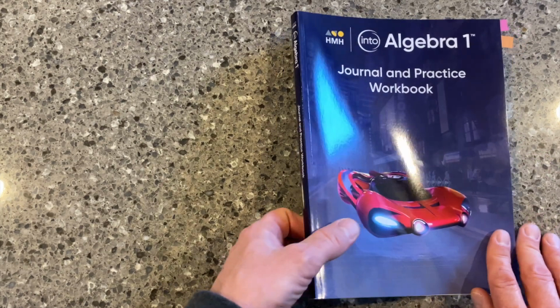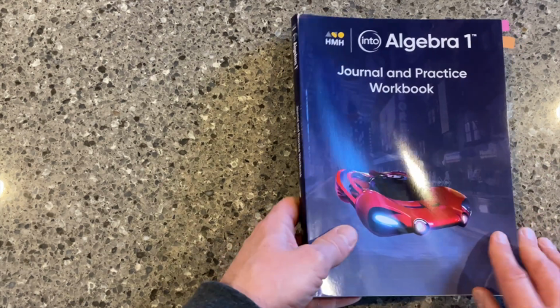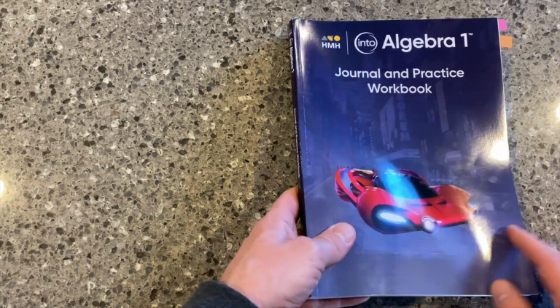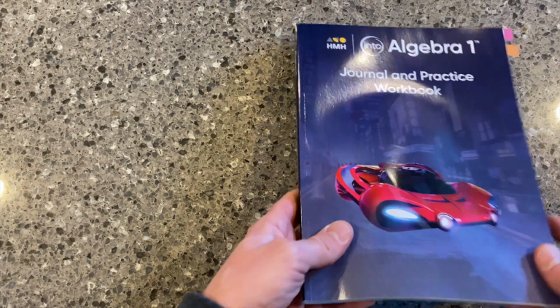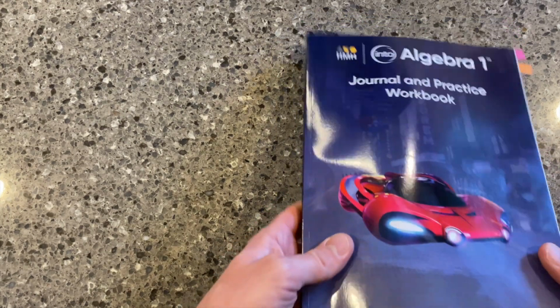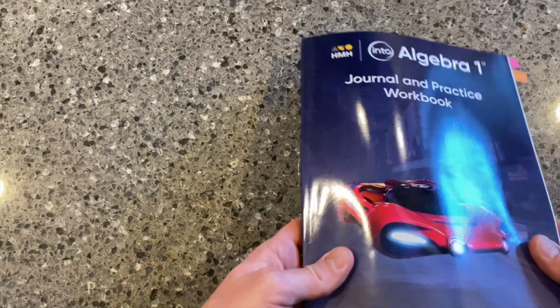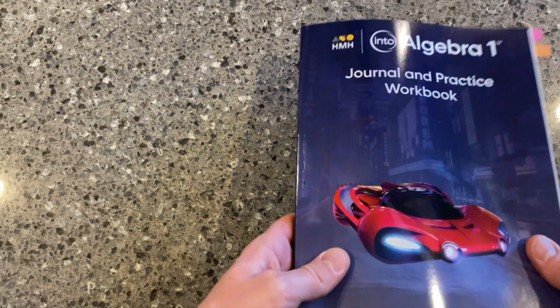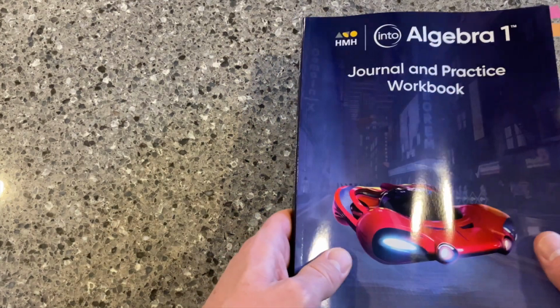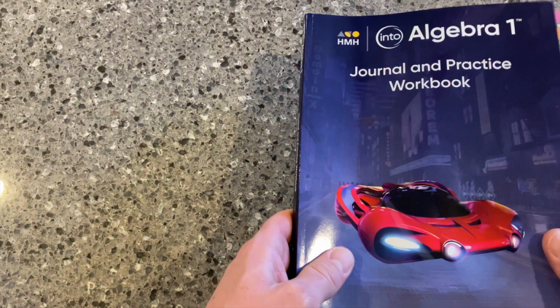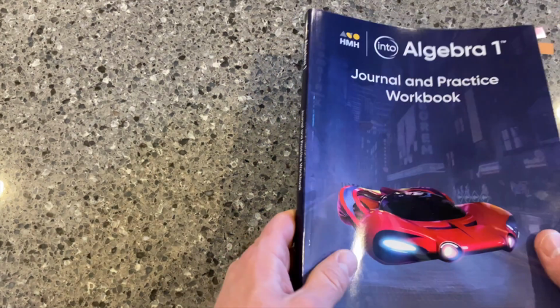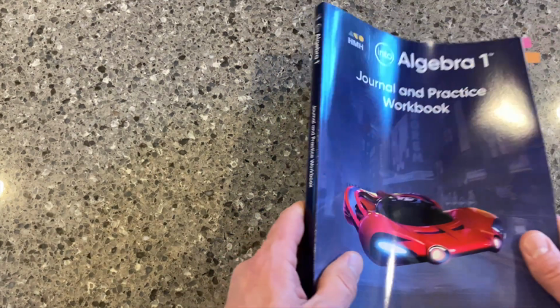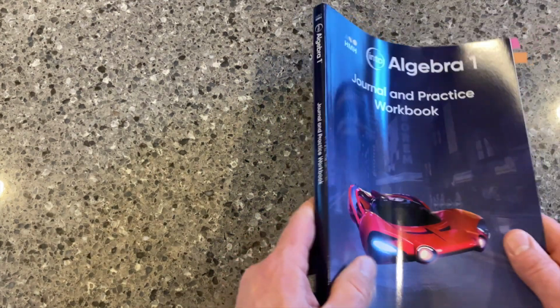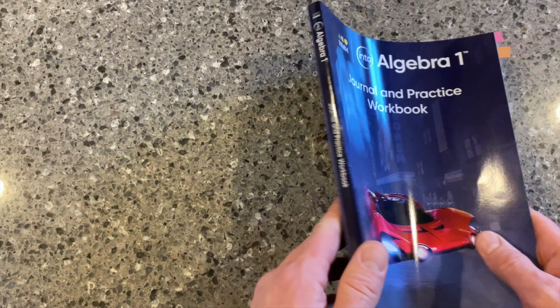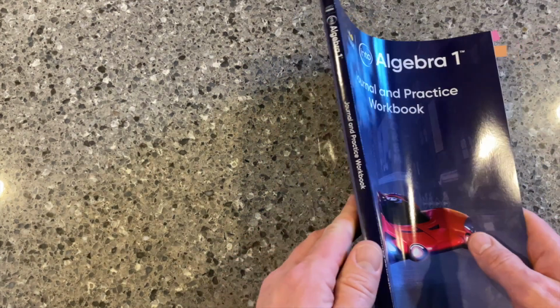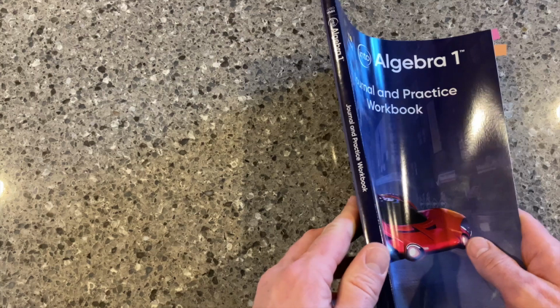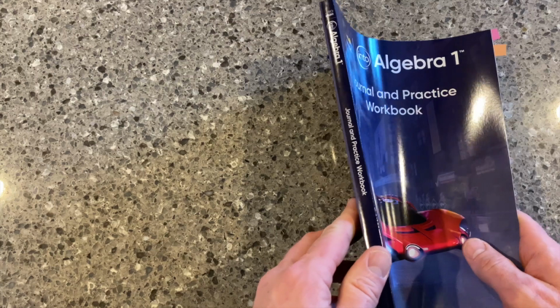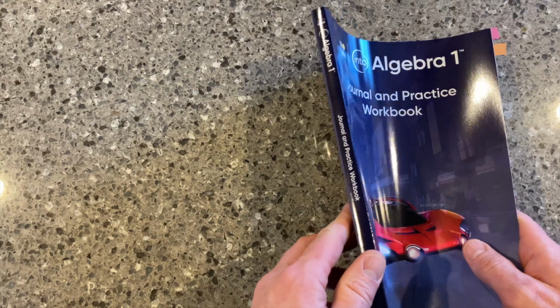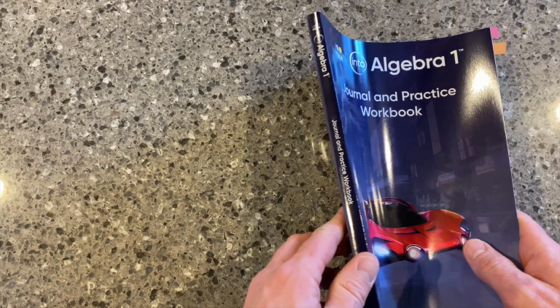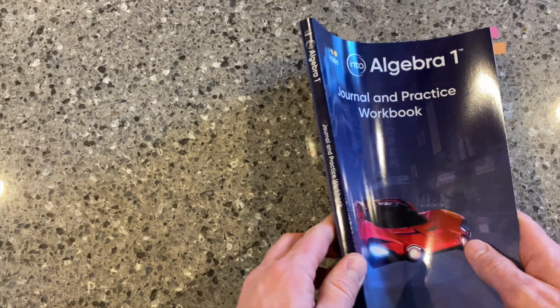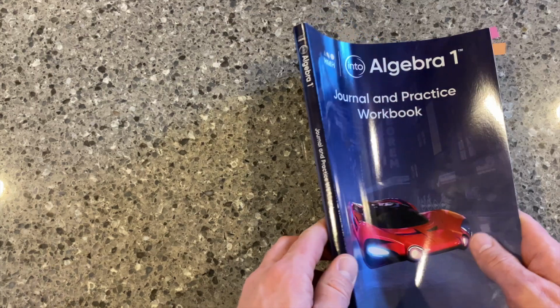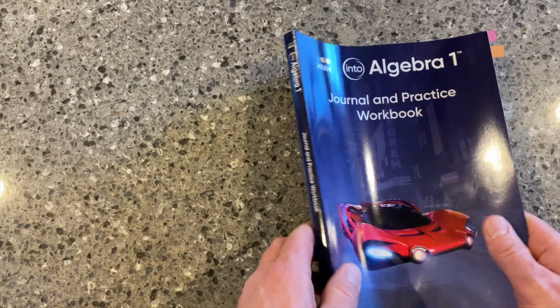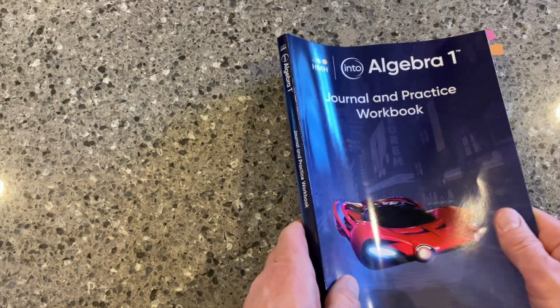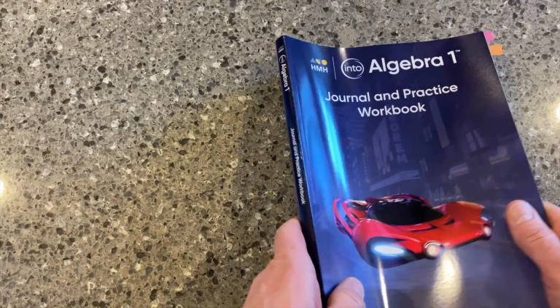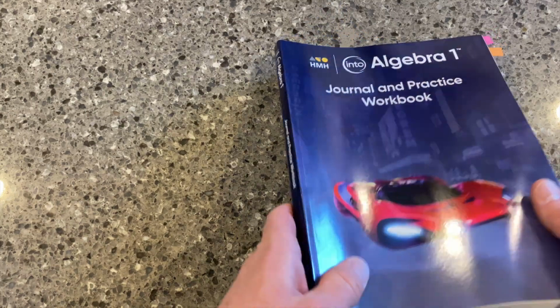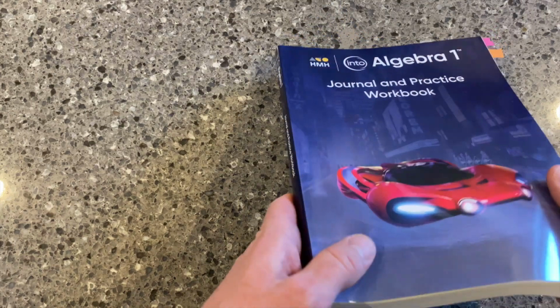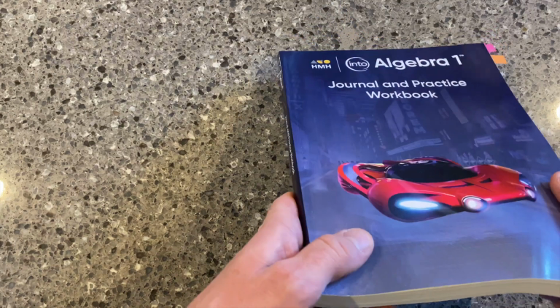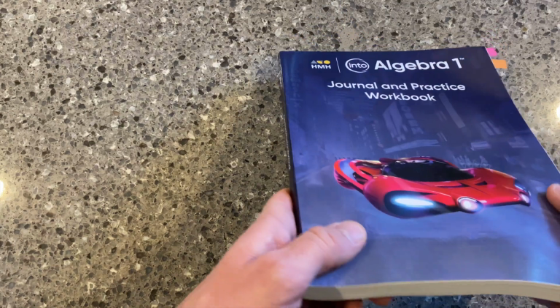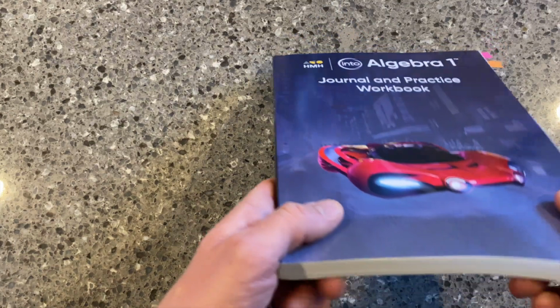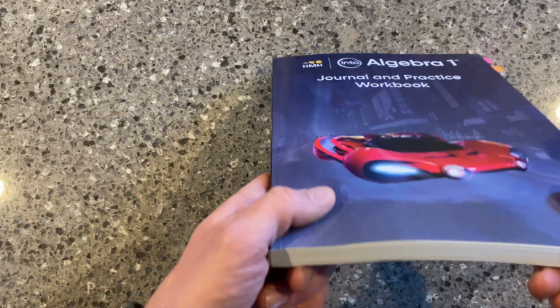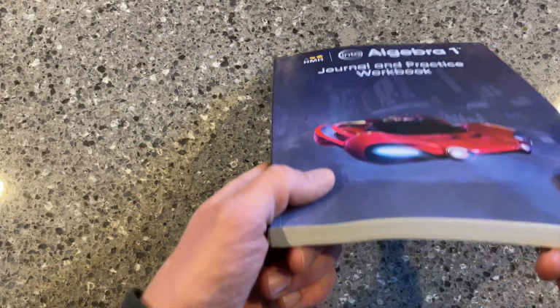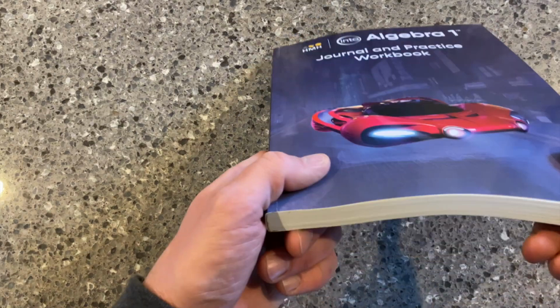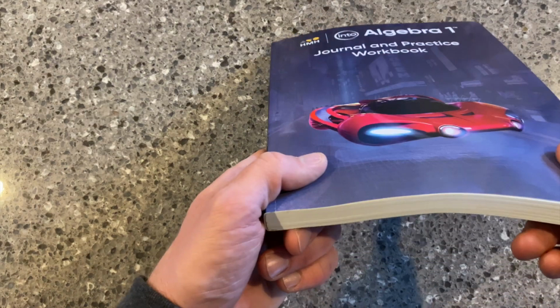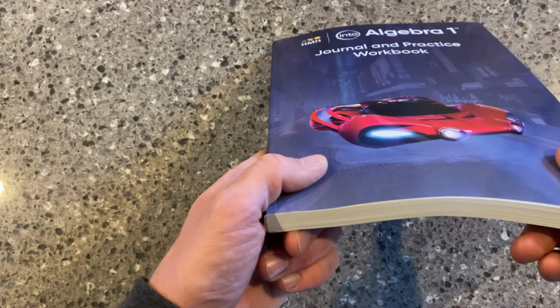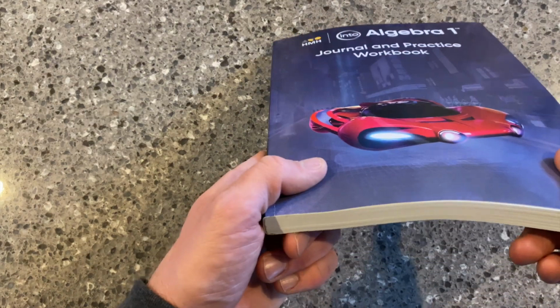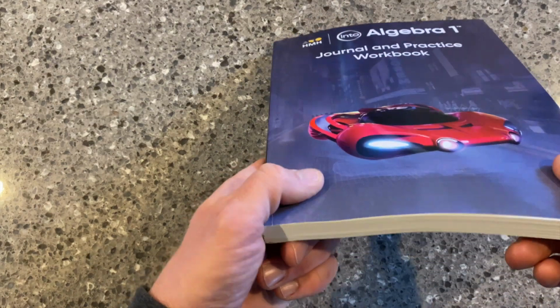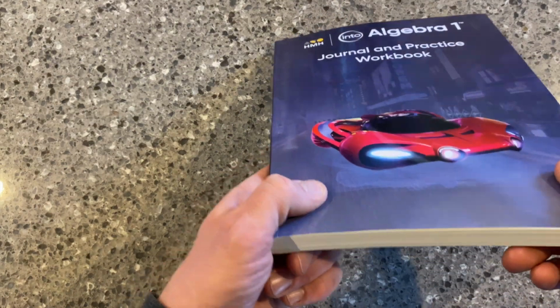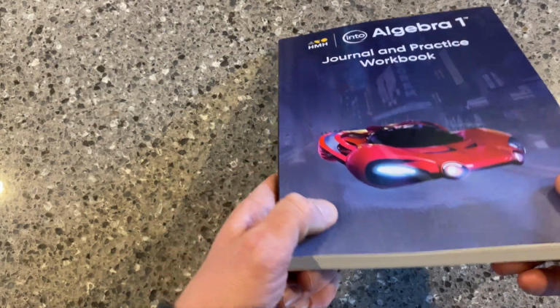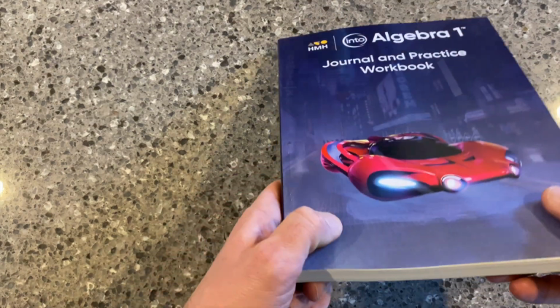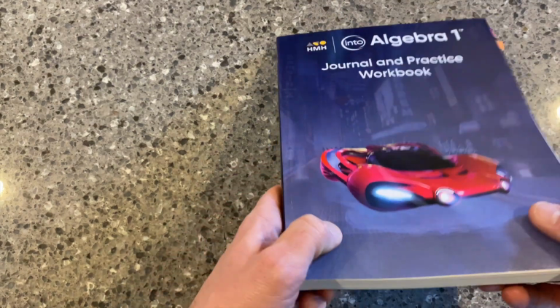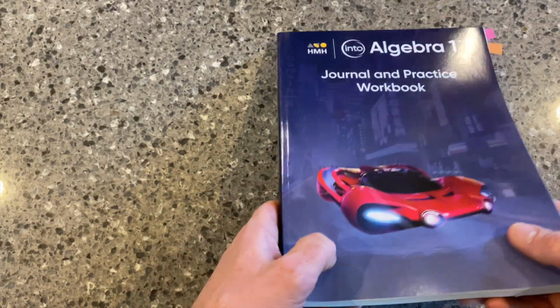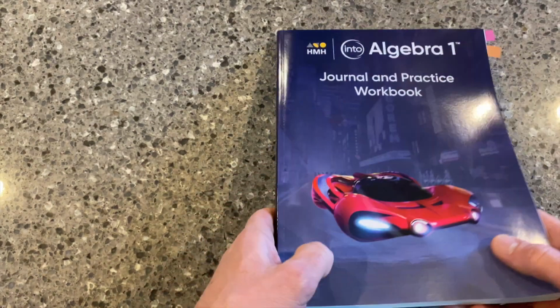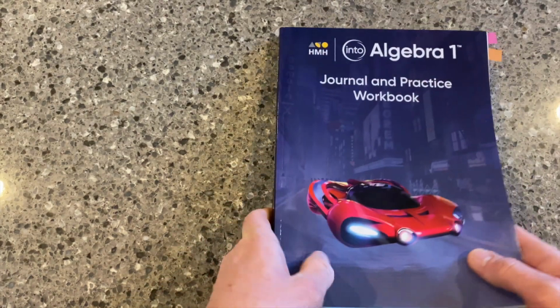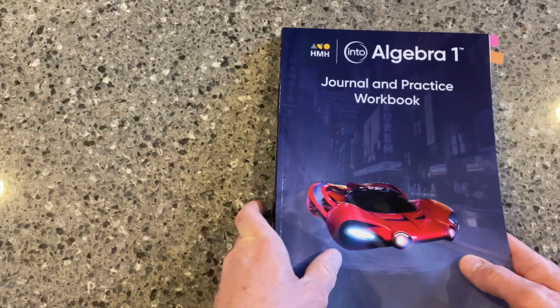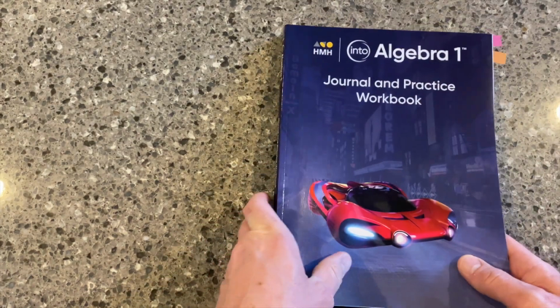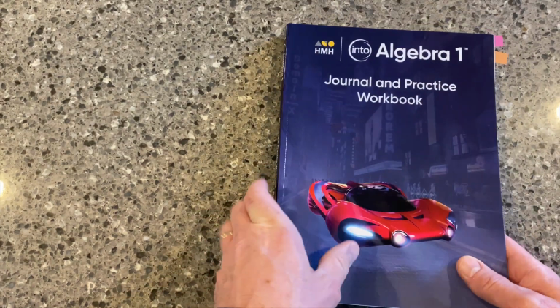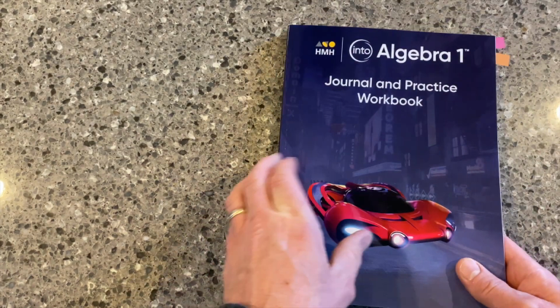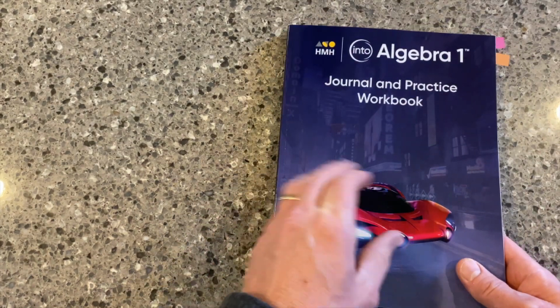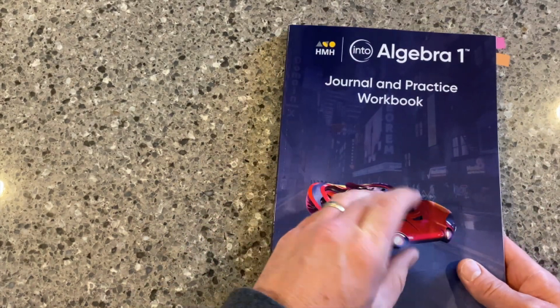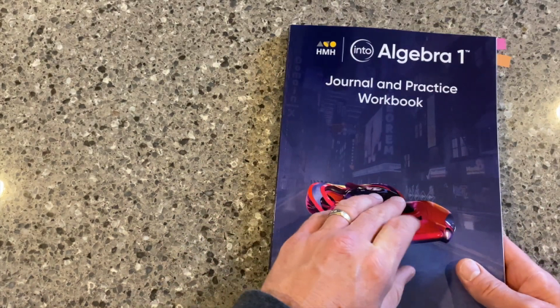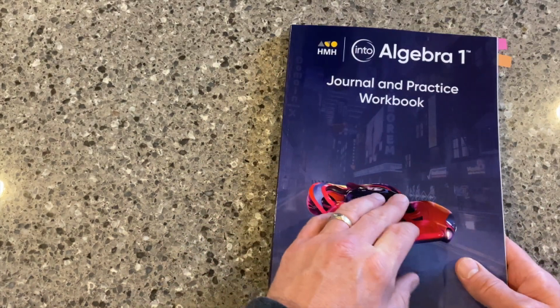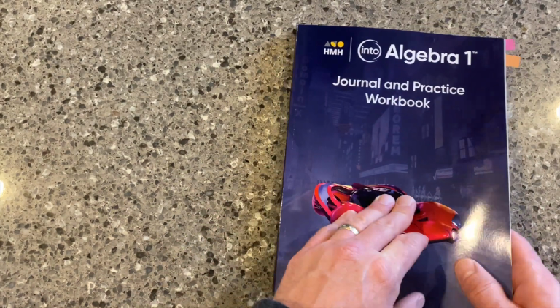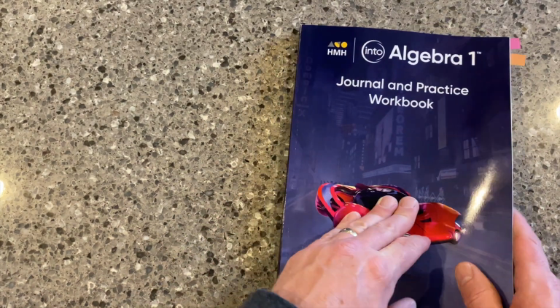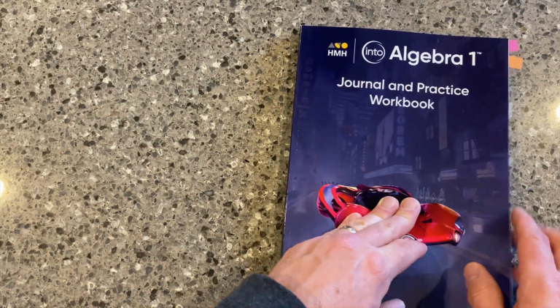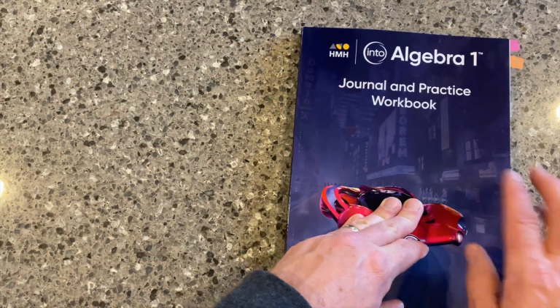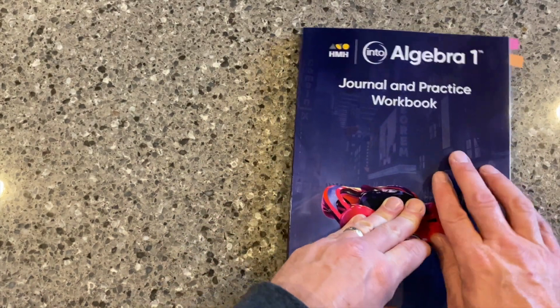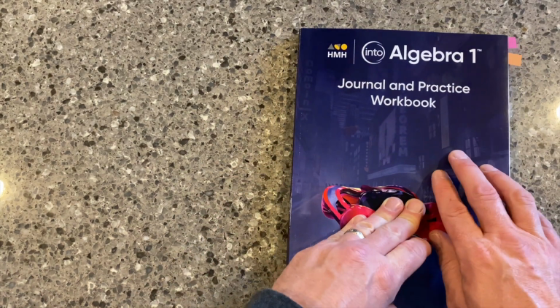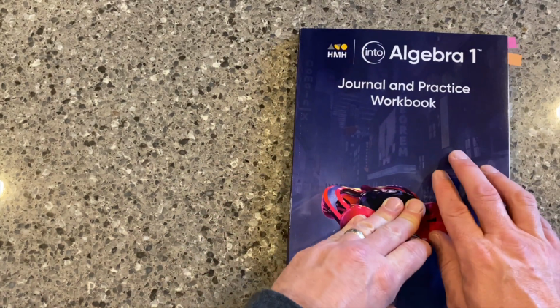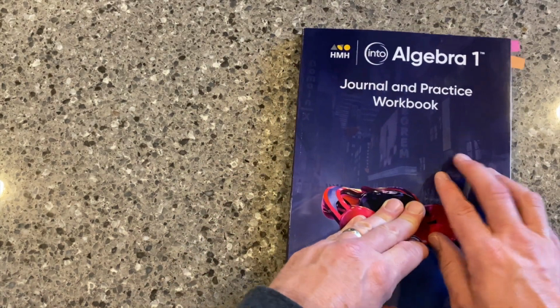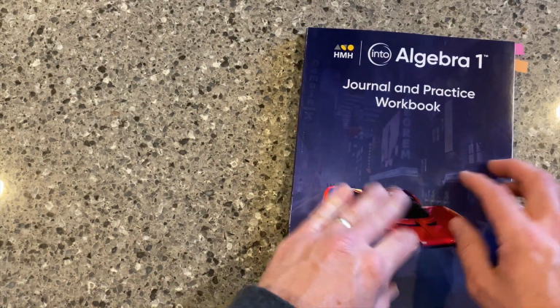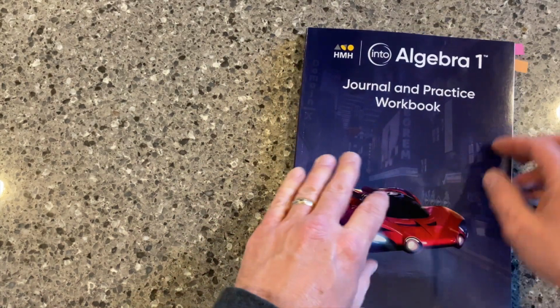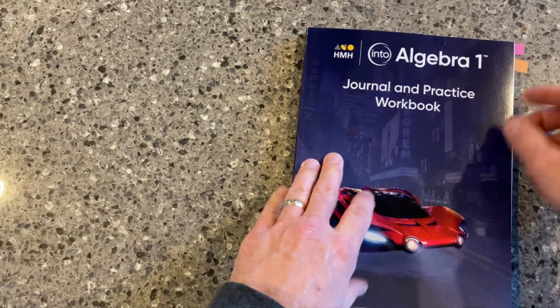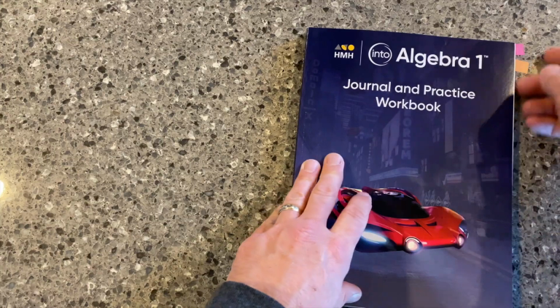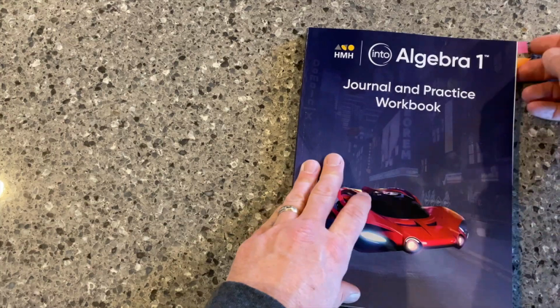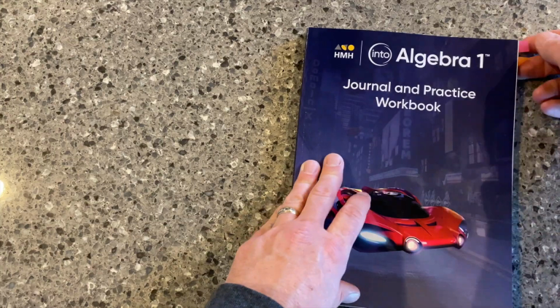Soft cover, student write-in edition. This nice, thin book is for the entire year for those students in Algebra I.